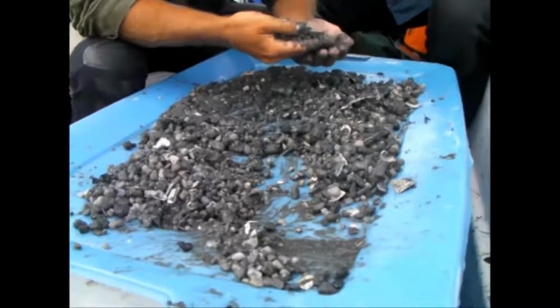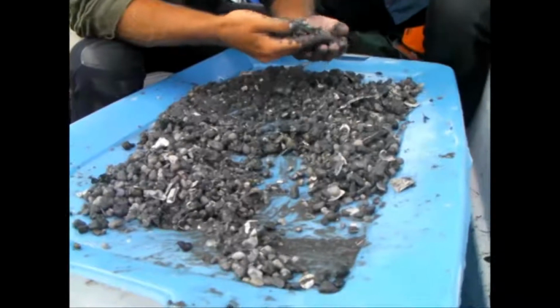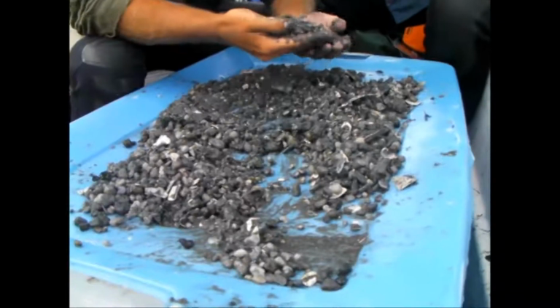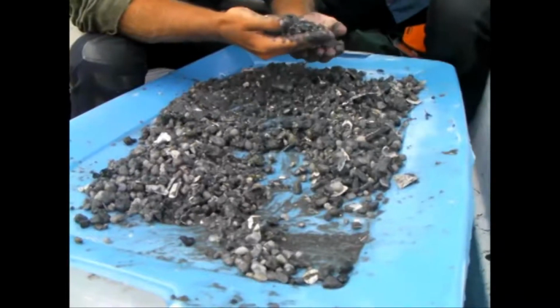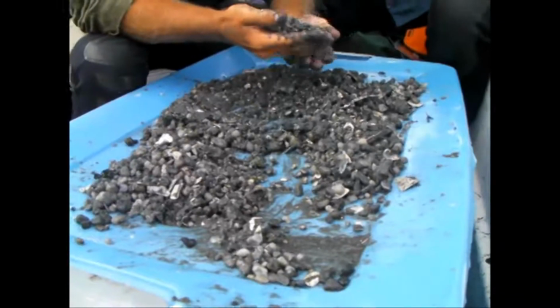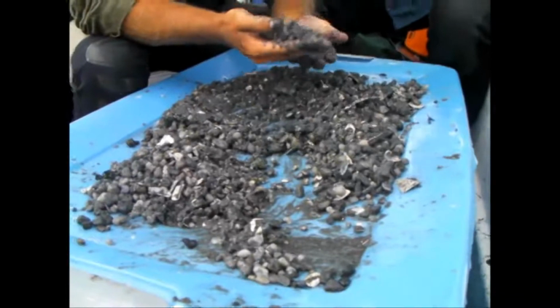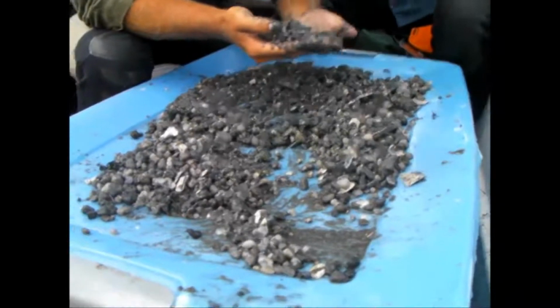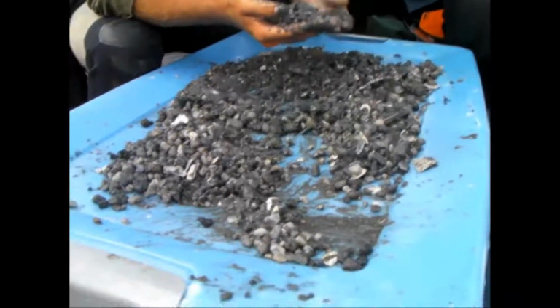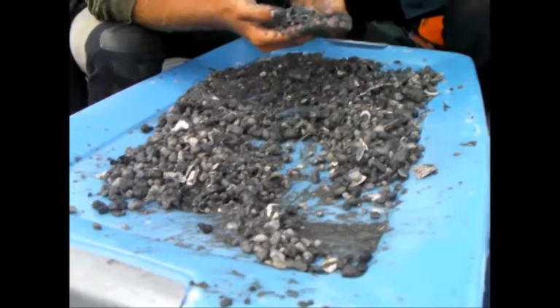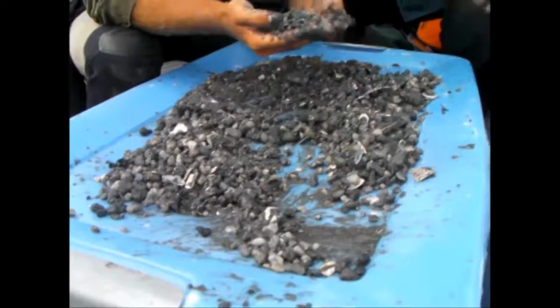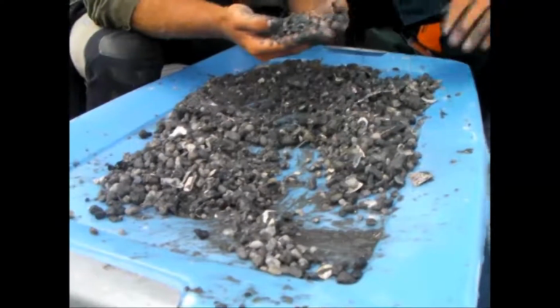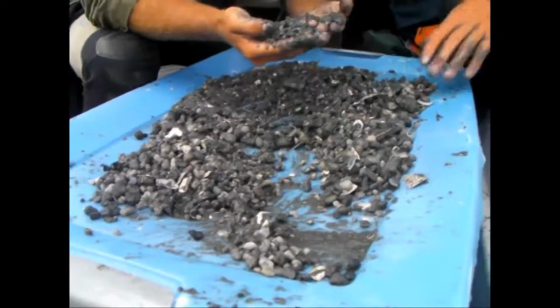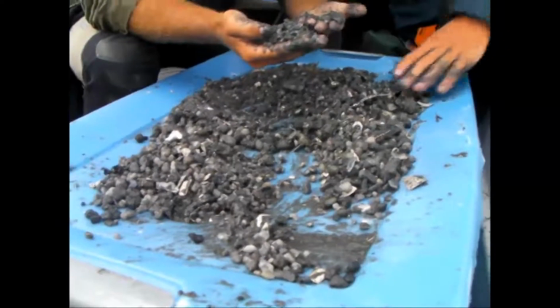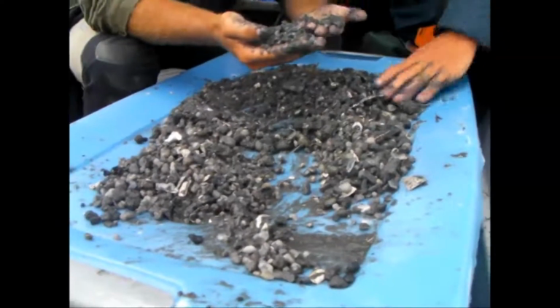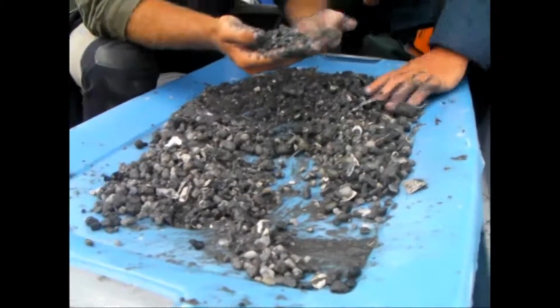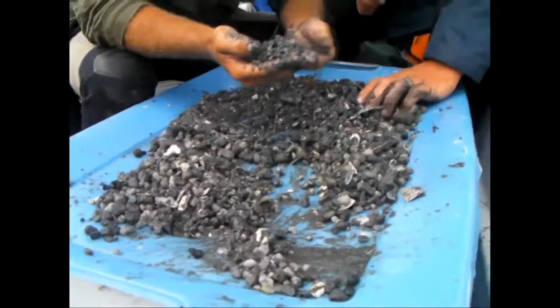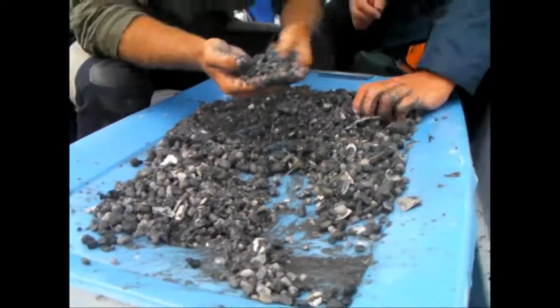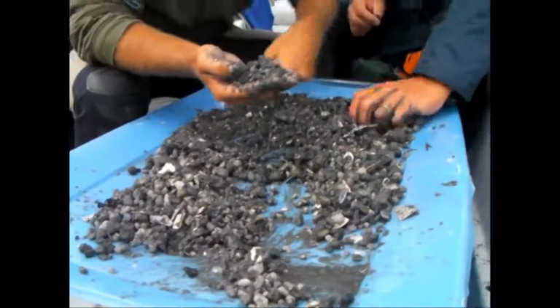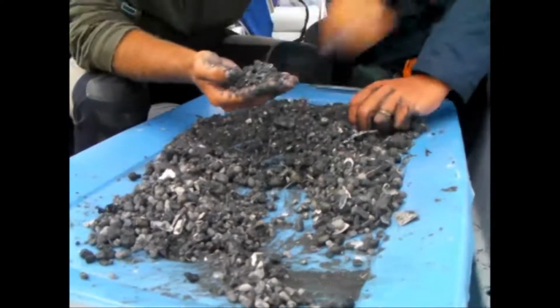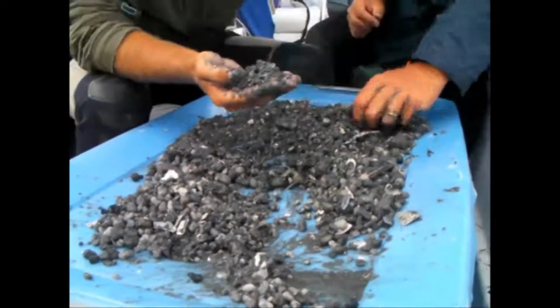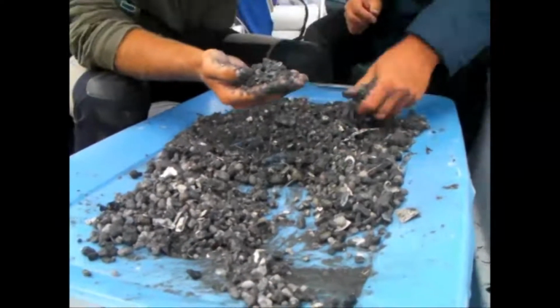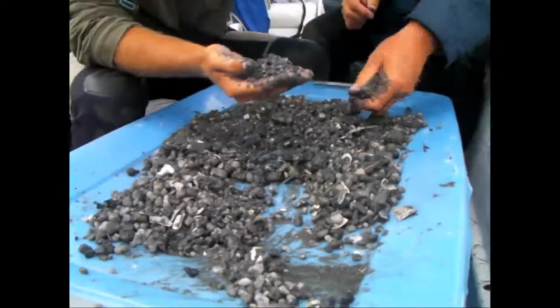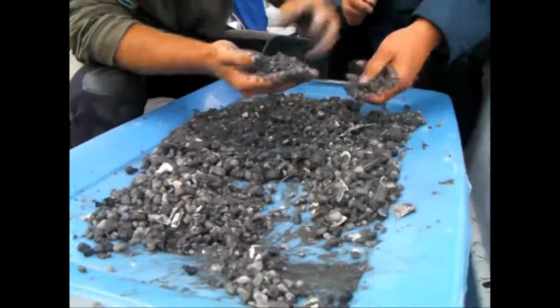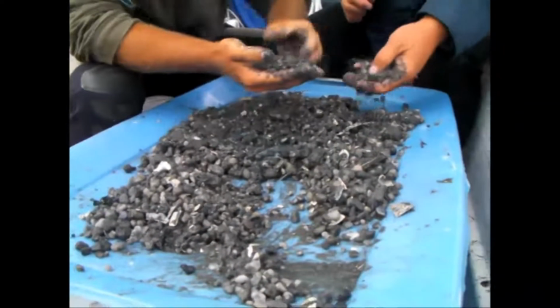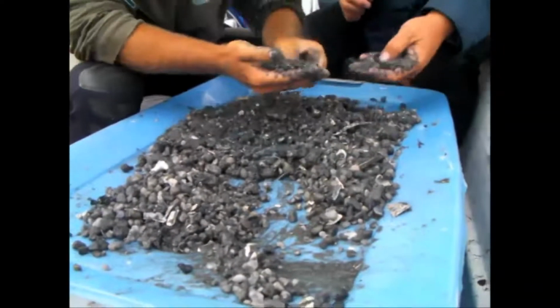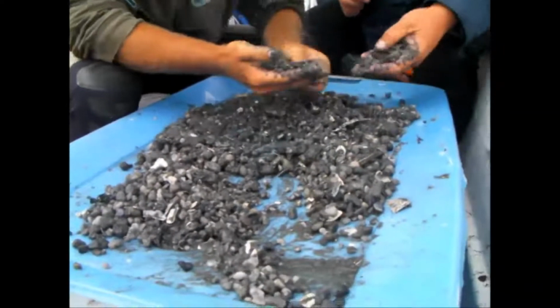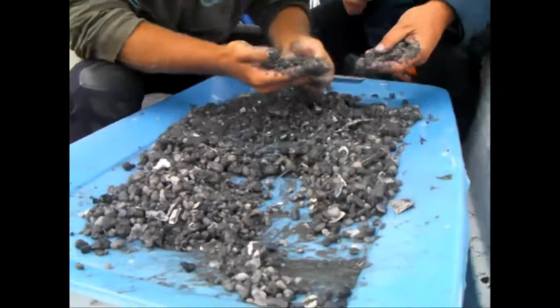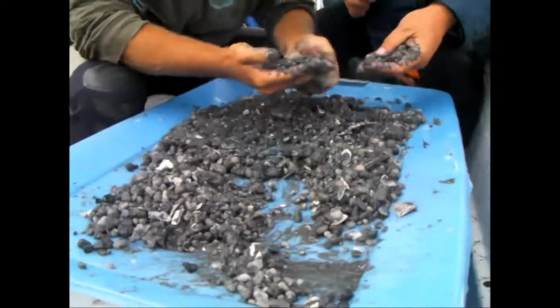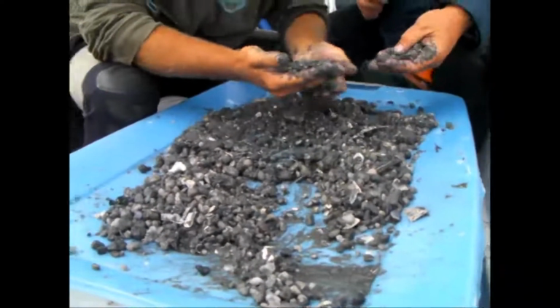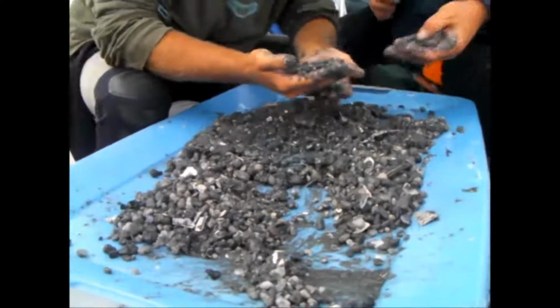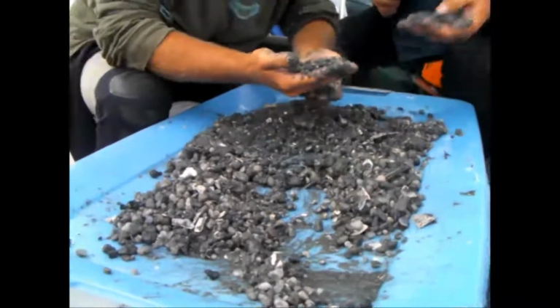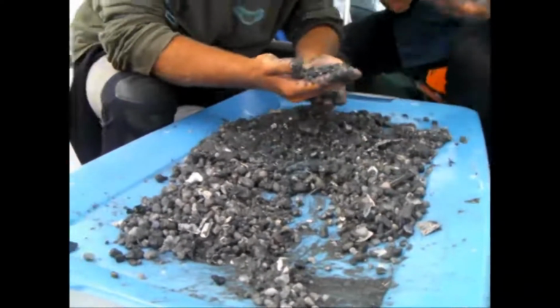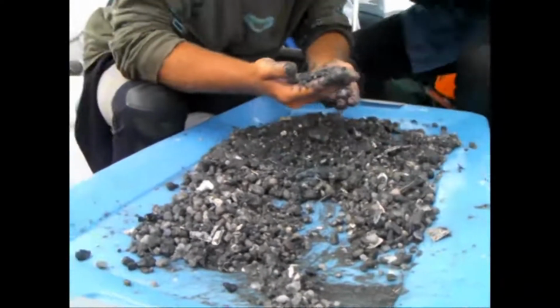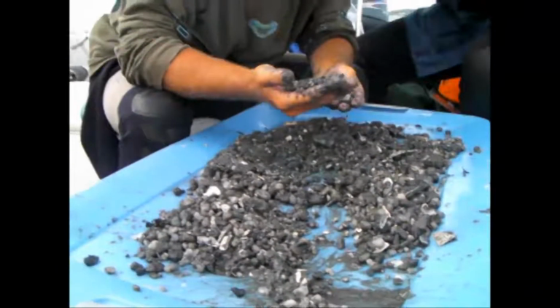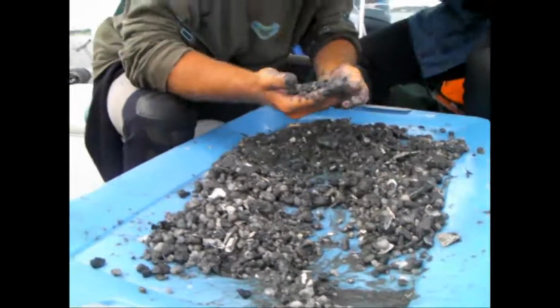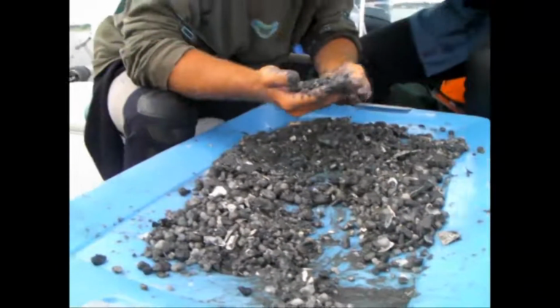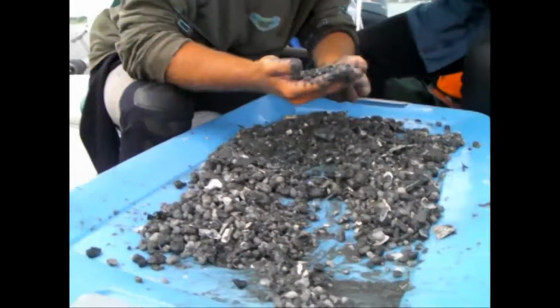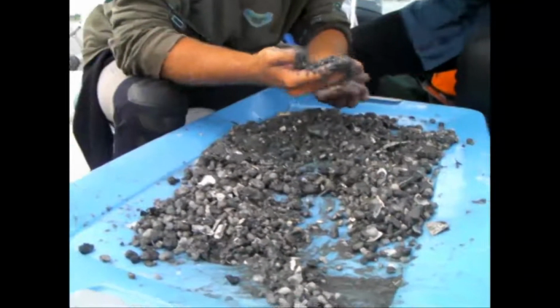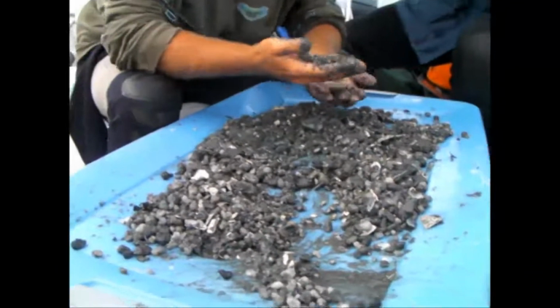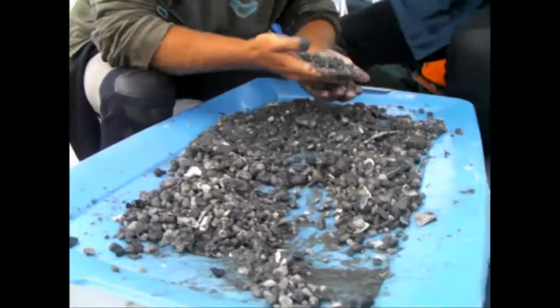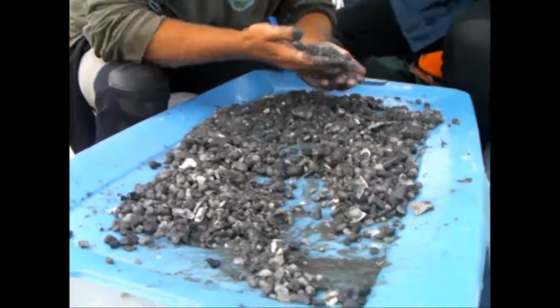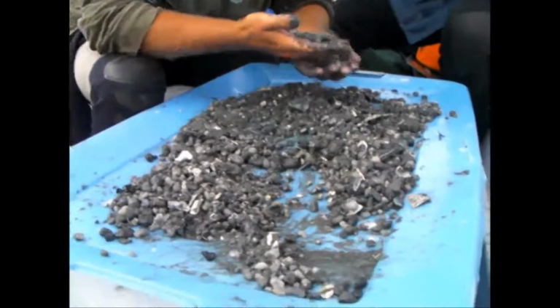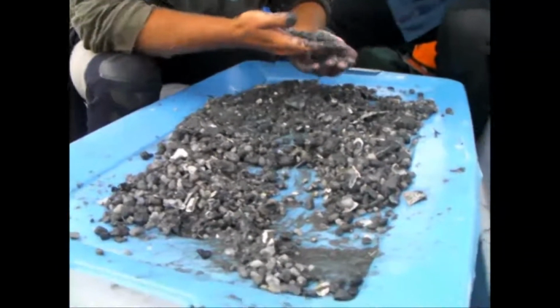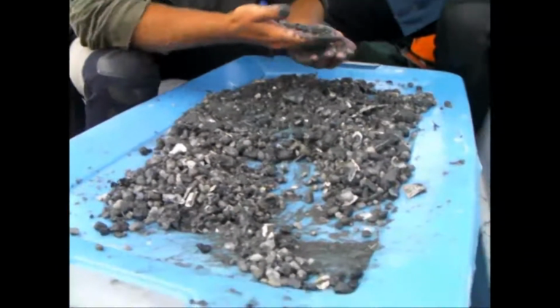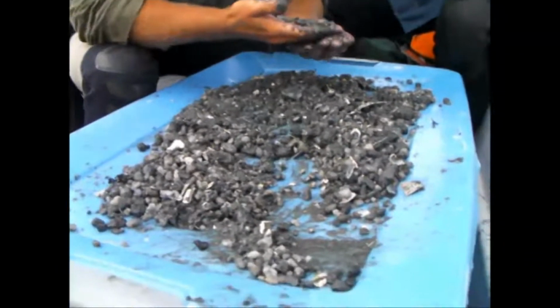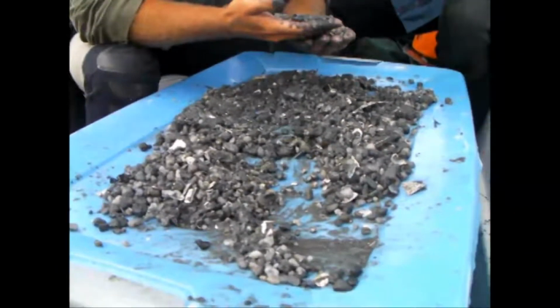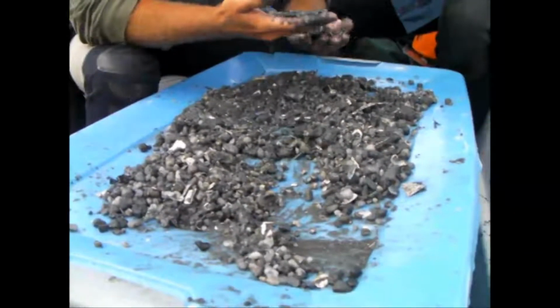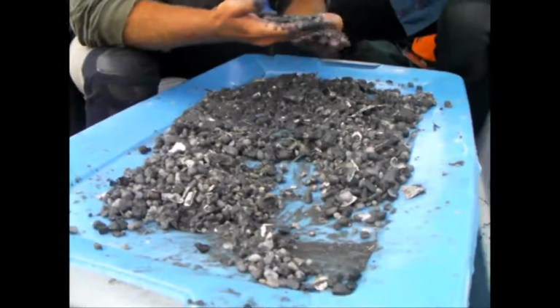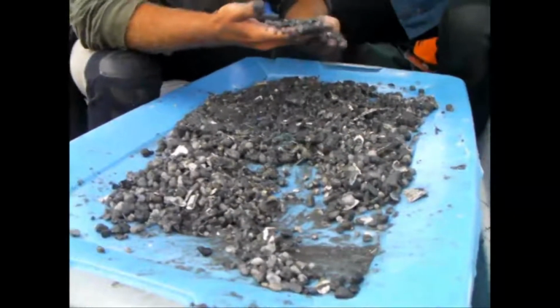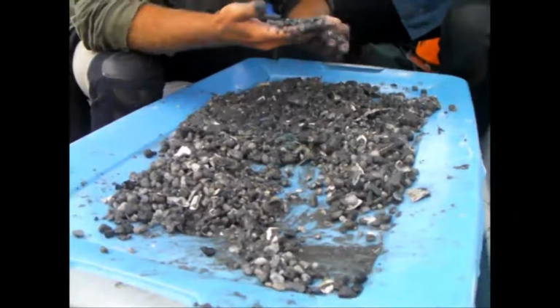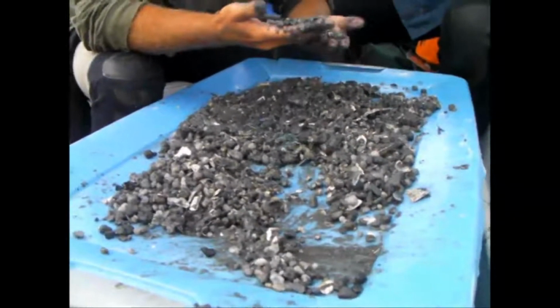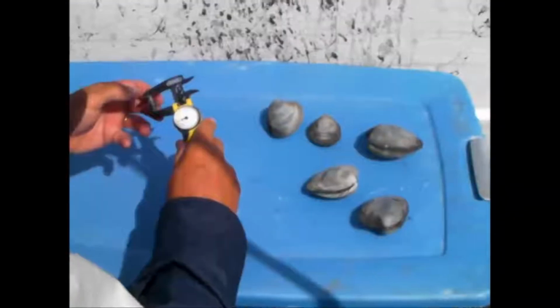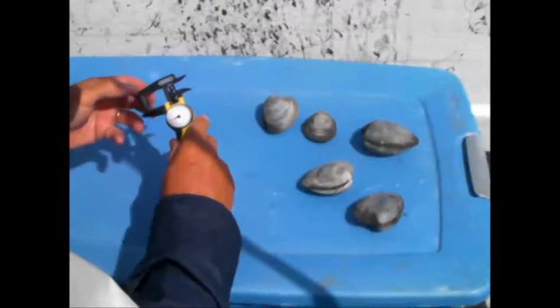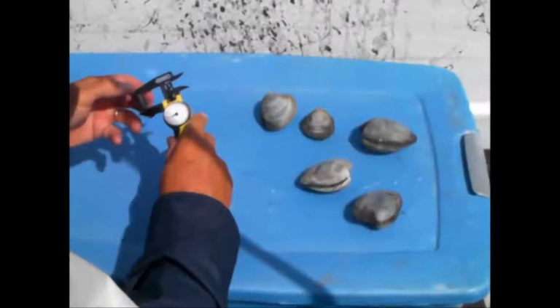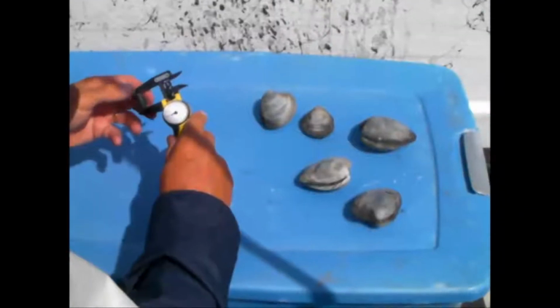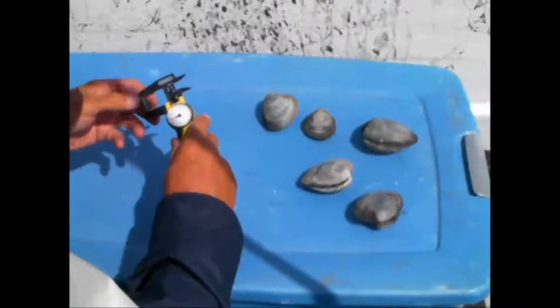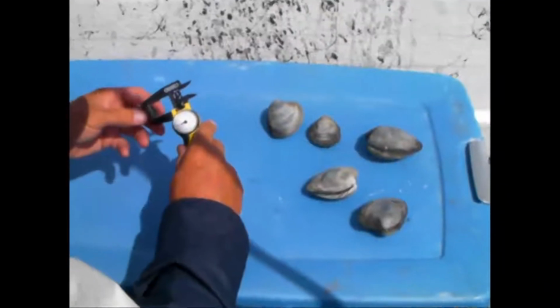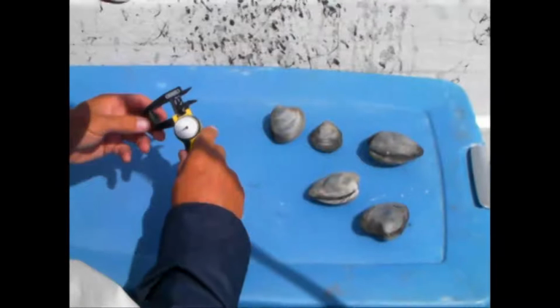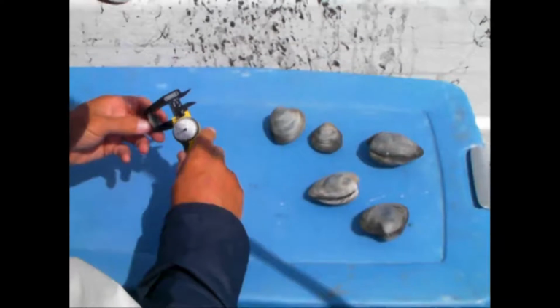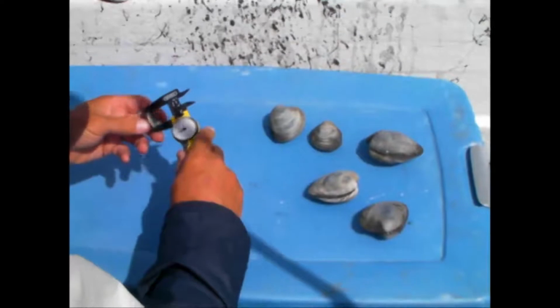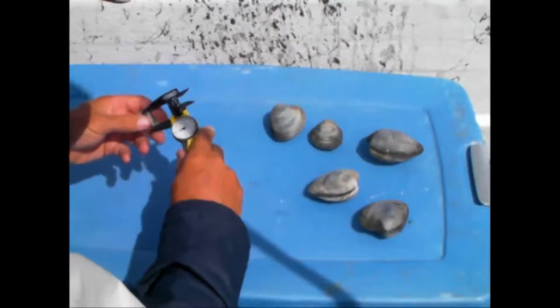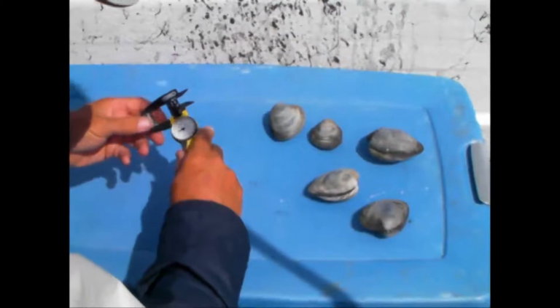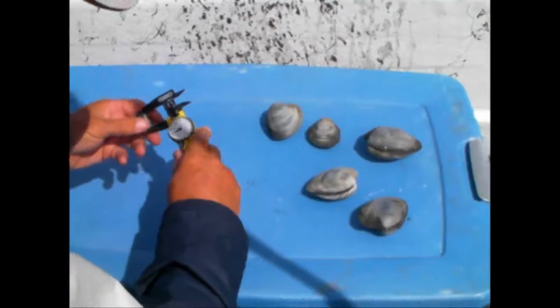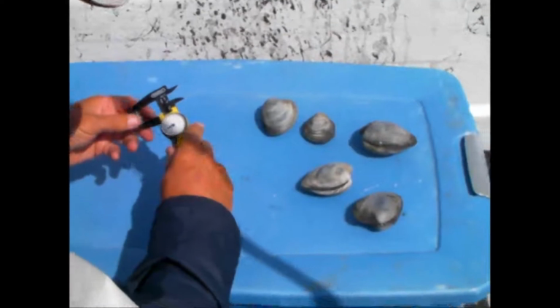The bag is emptied in the boat, and shellfish are sorted, counted, and measured by species.